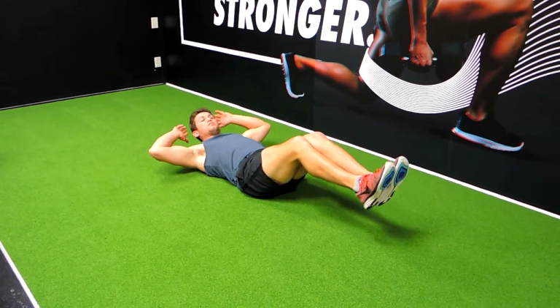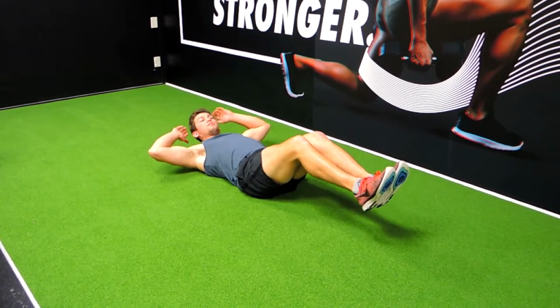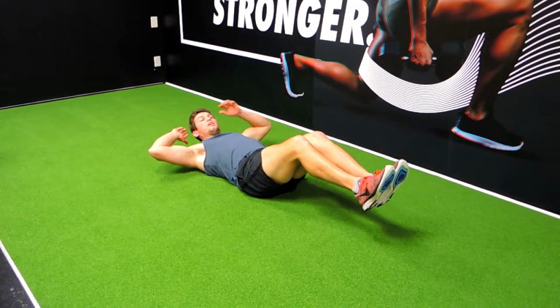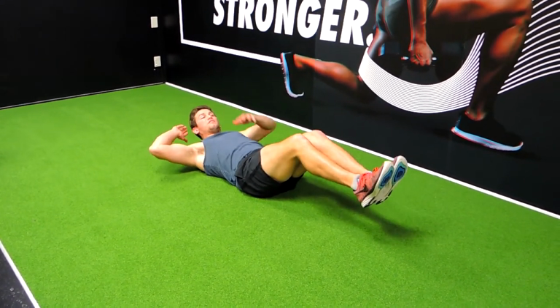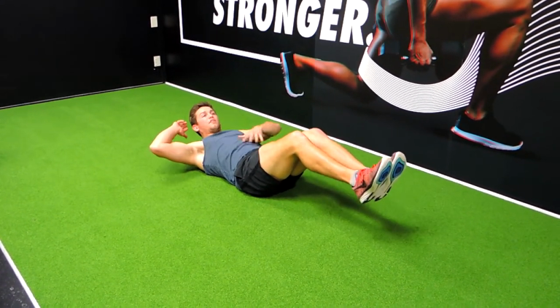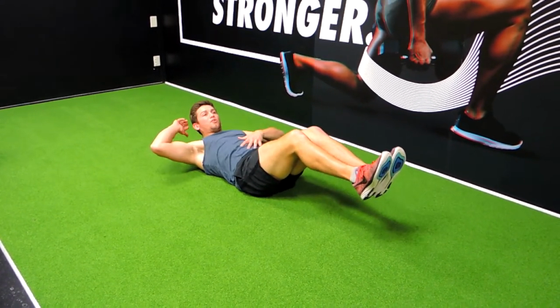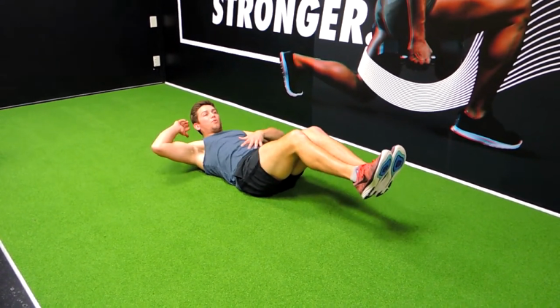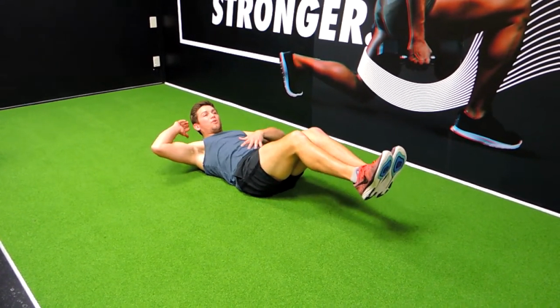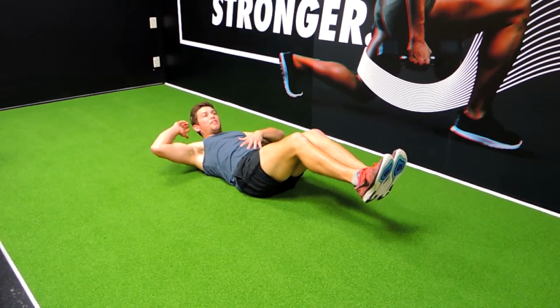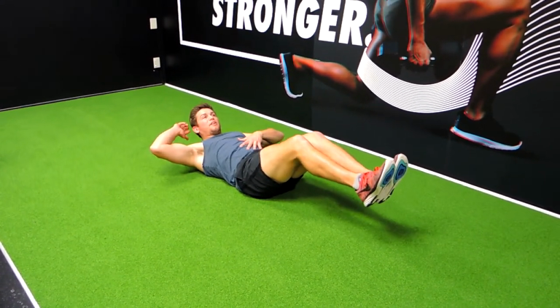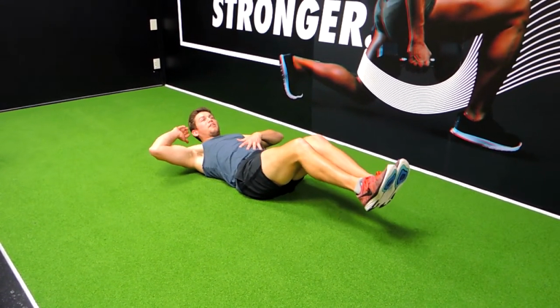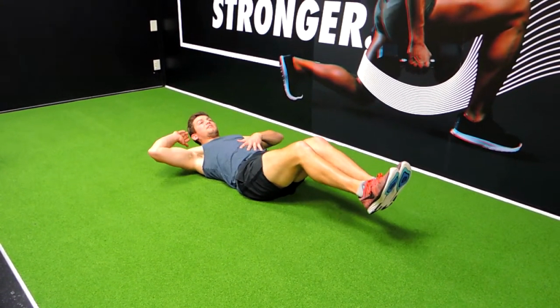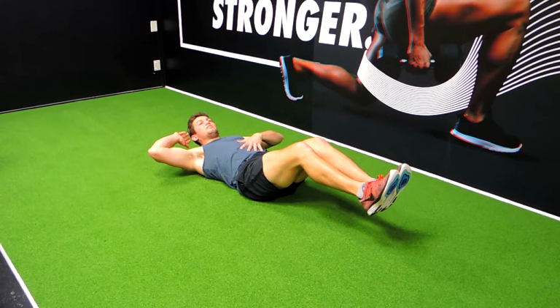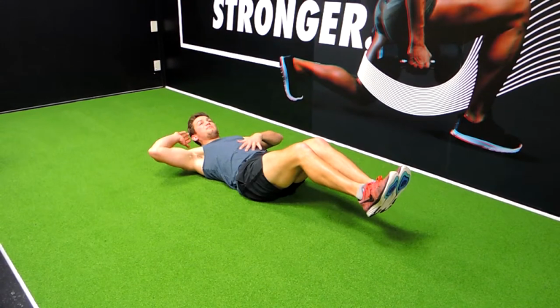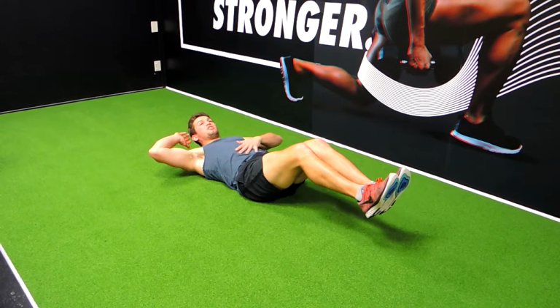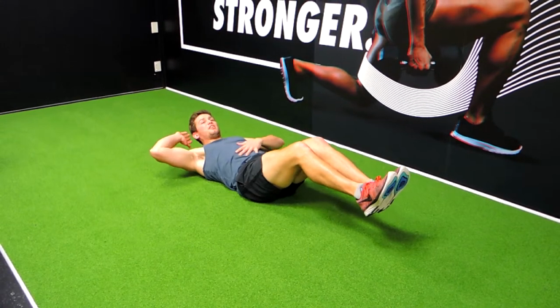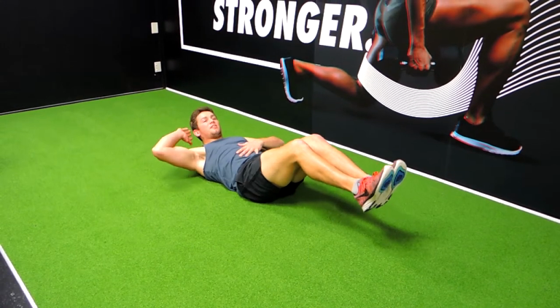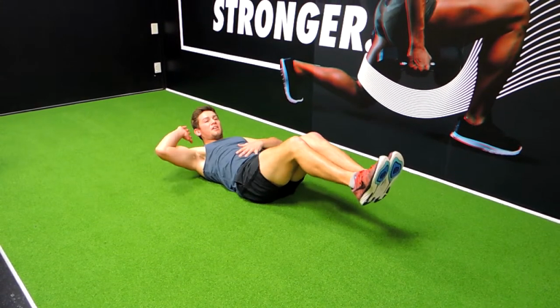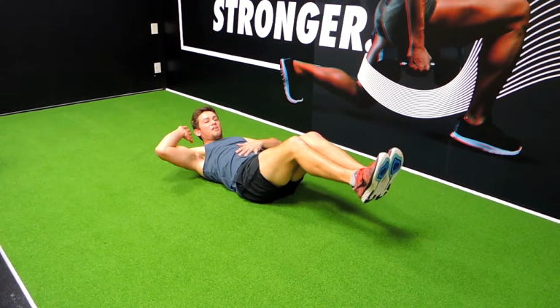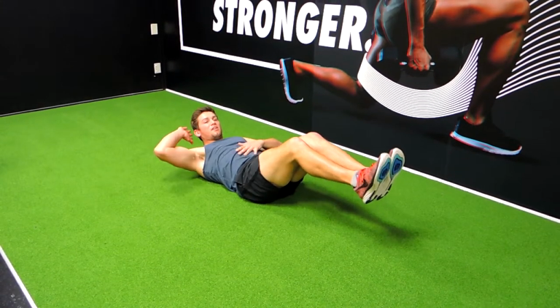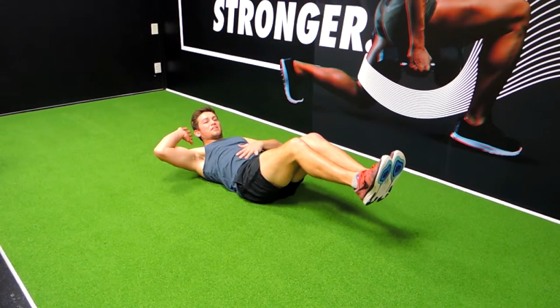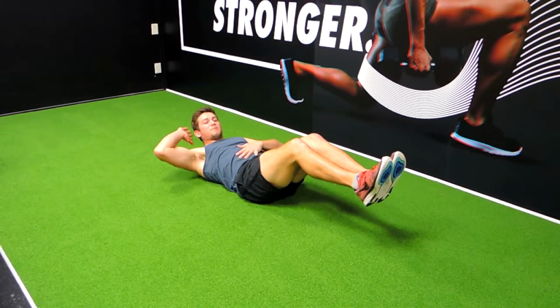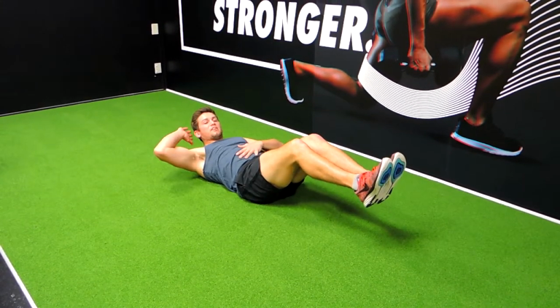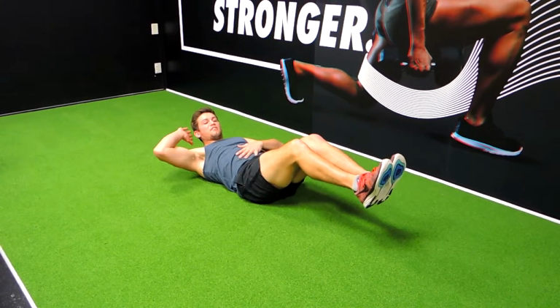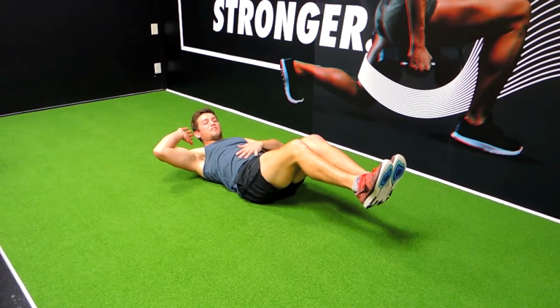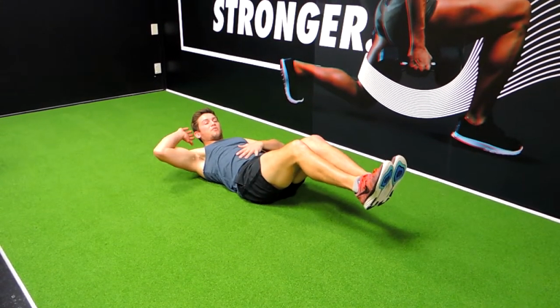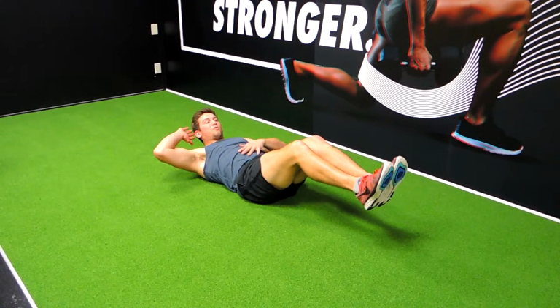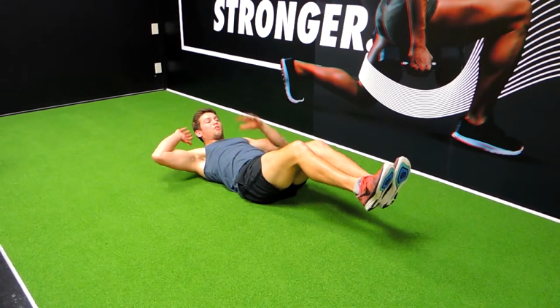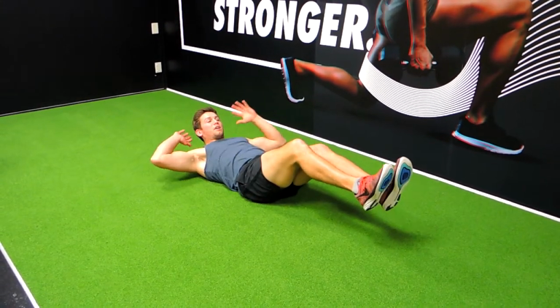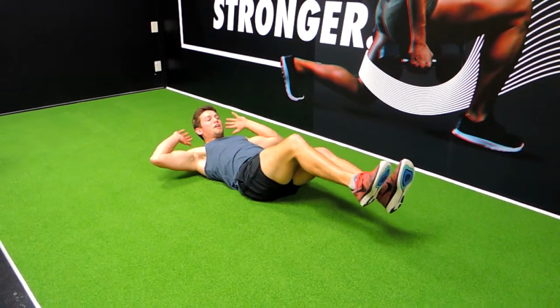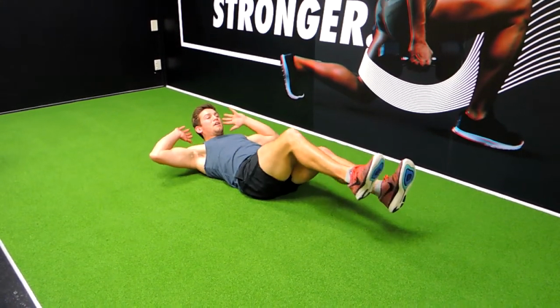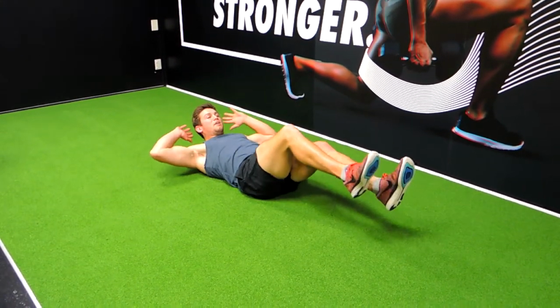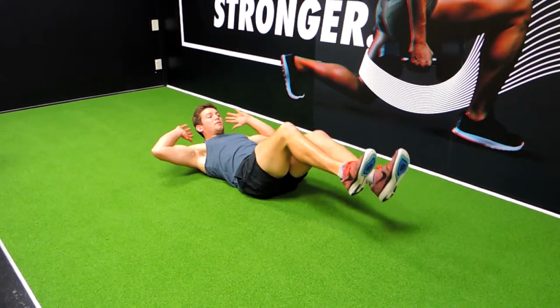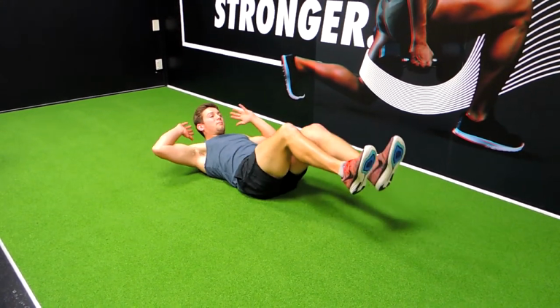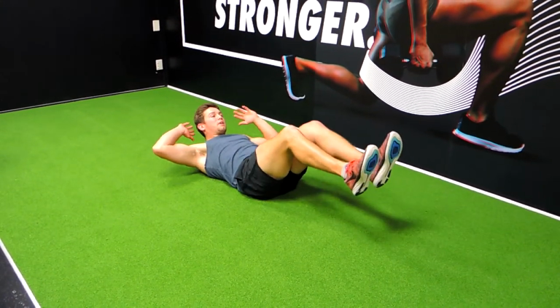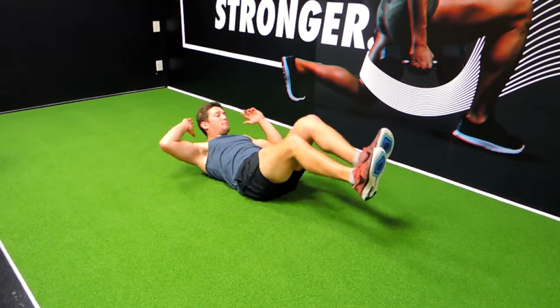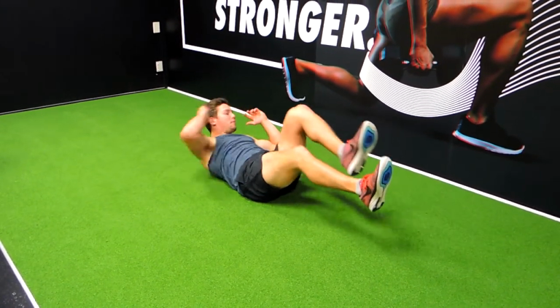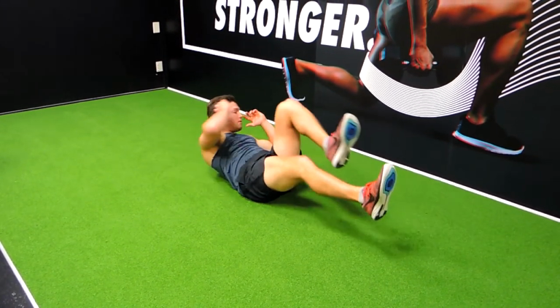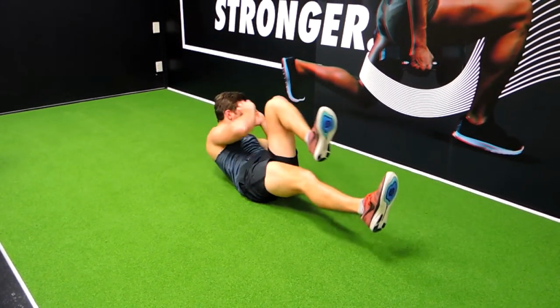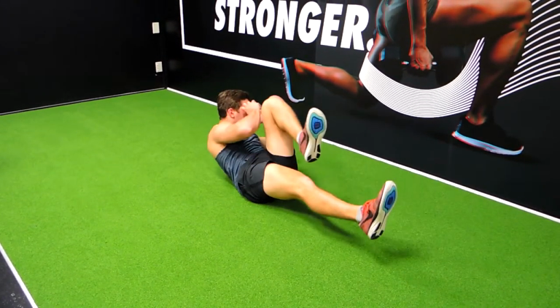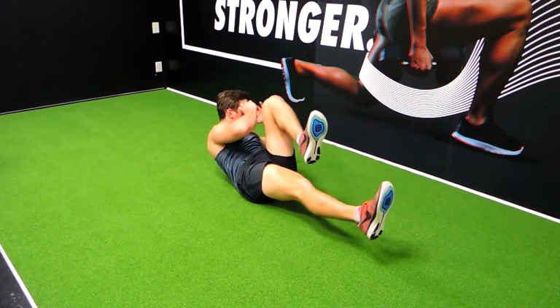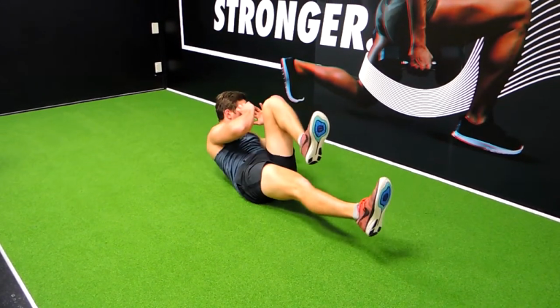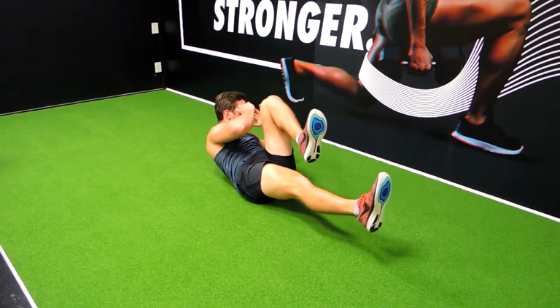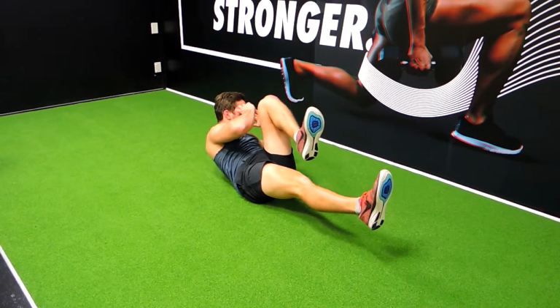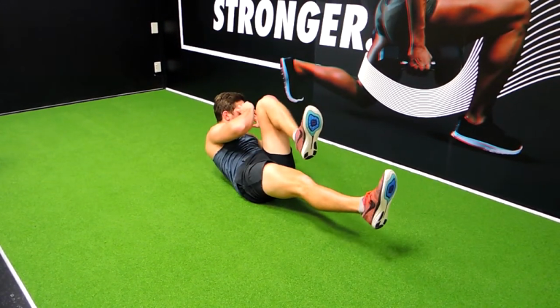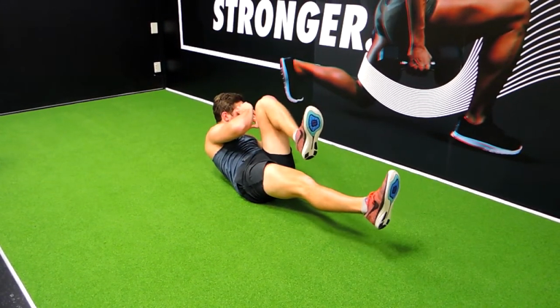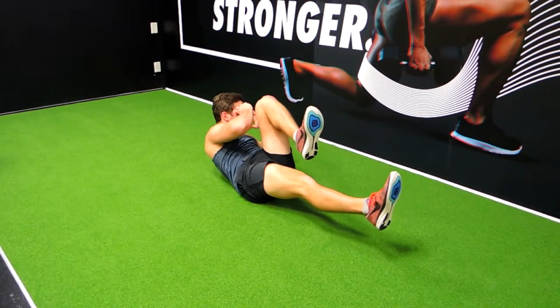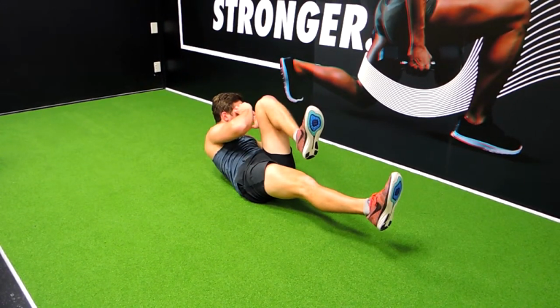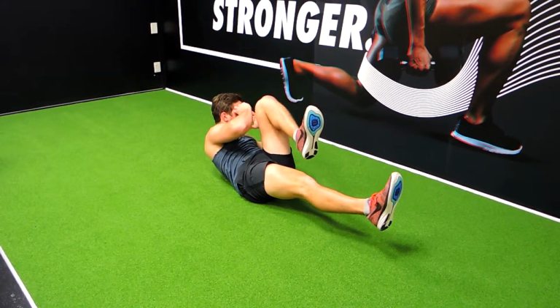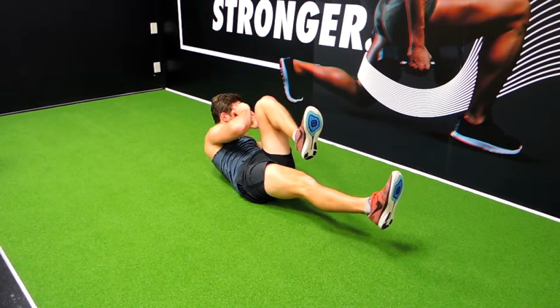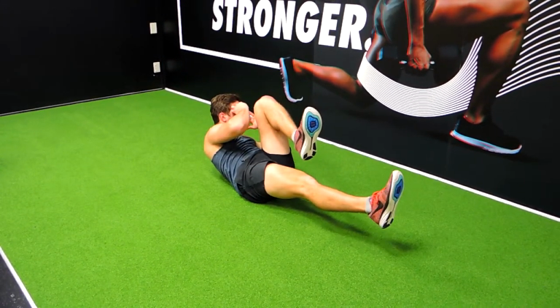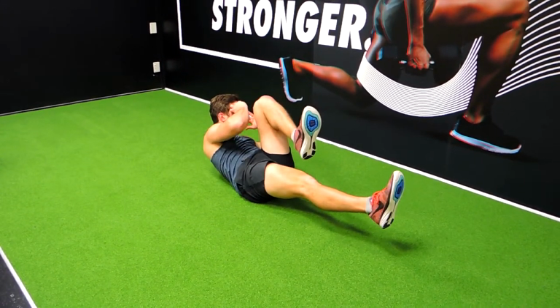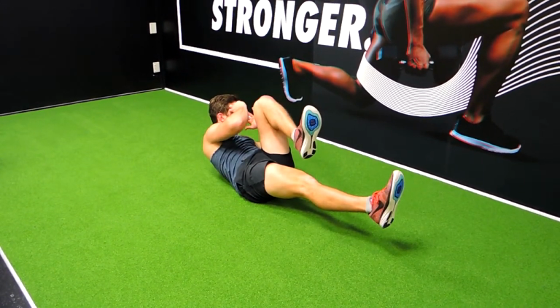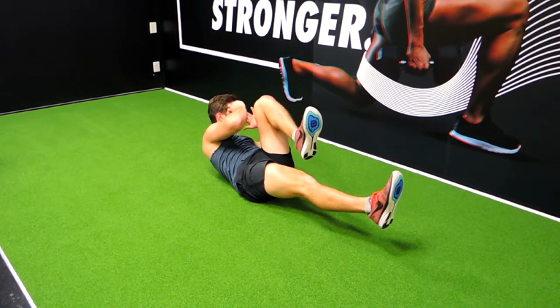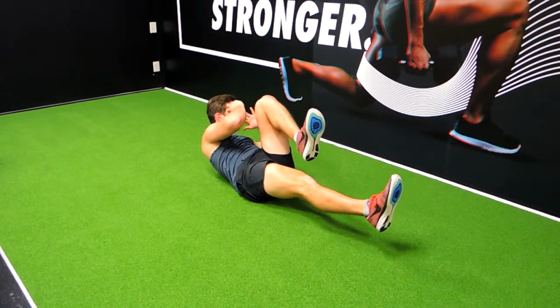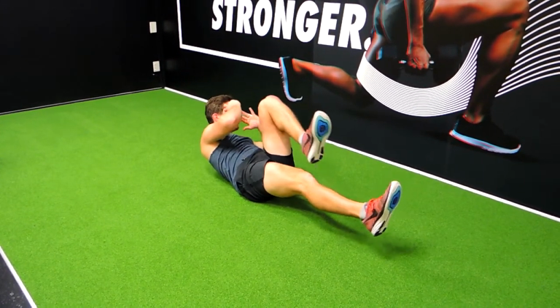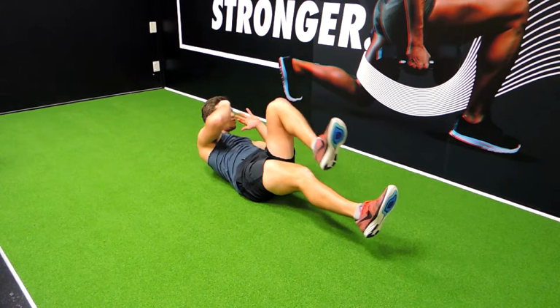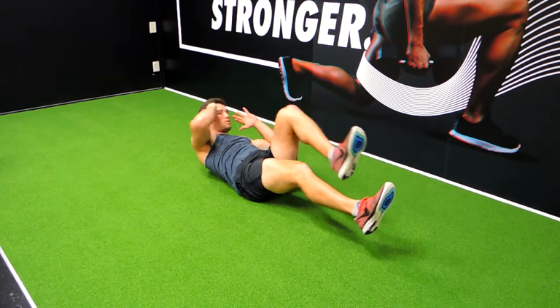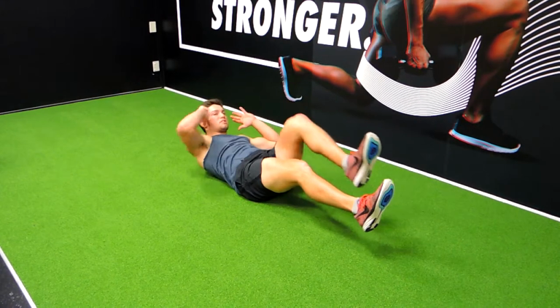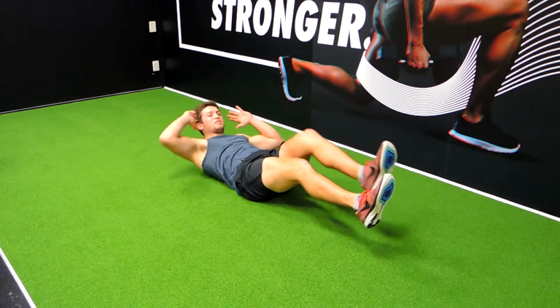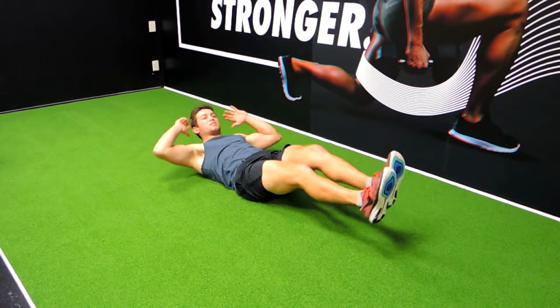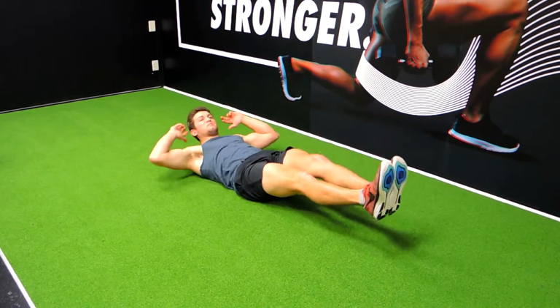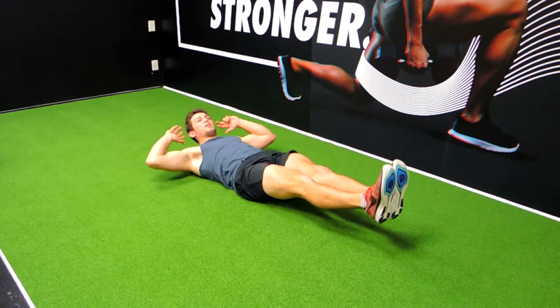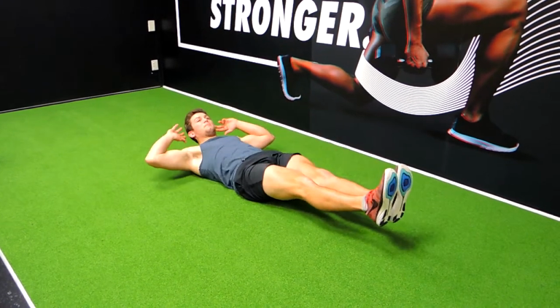That's going to activate the core. See me shaking? That's me activating the core. We're coming up, always crunching during the movement, and then twisting at the same time.